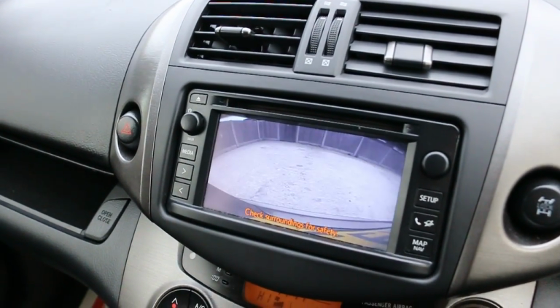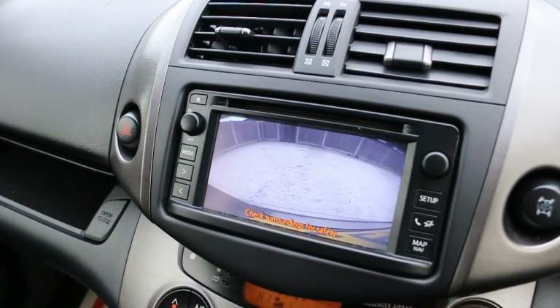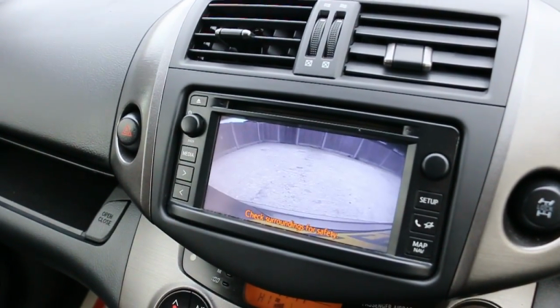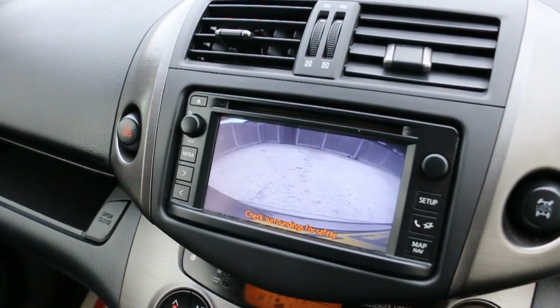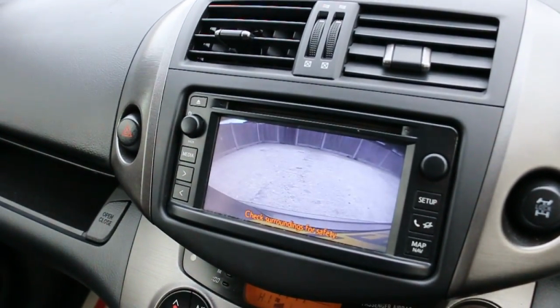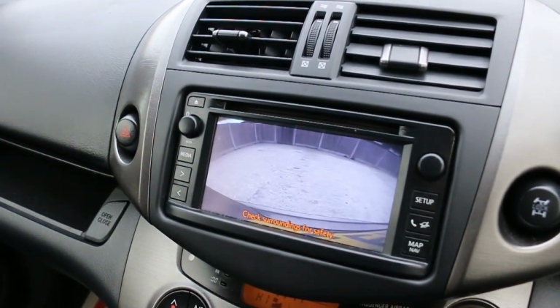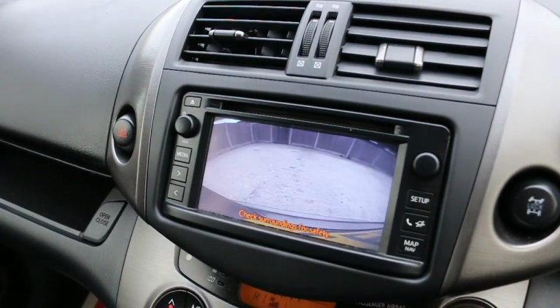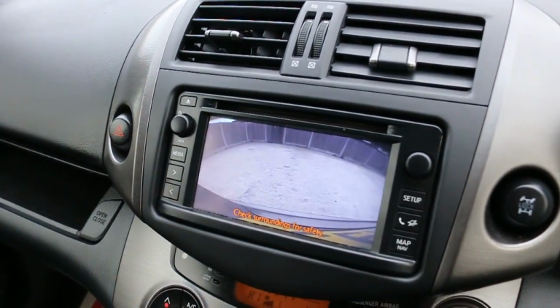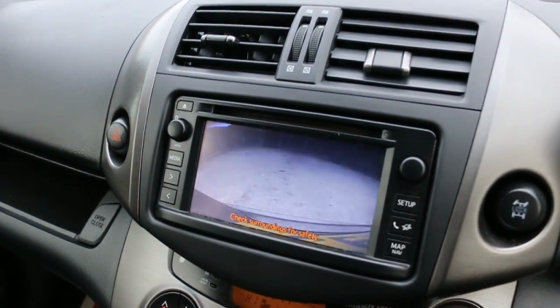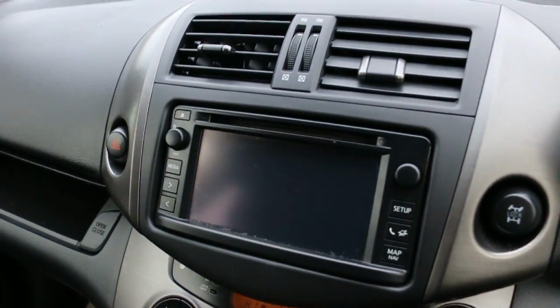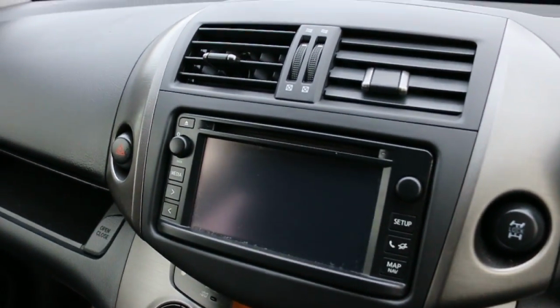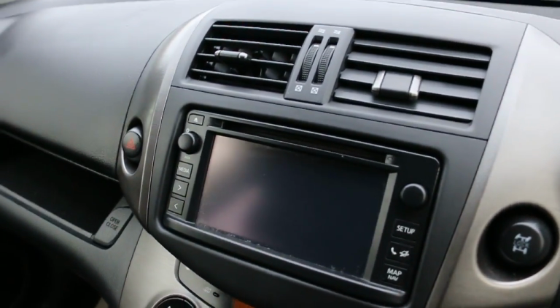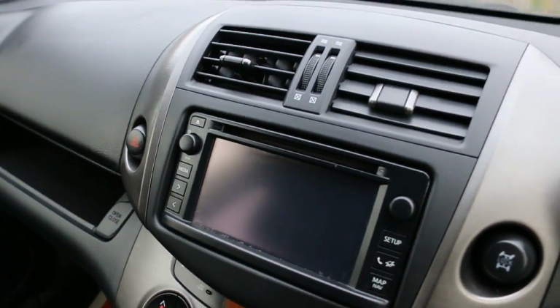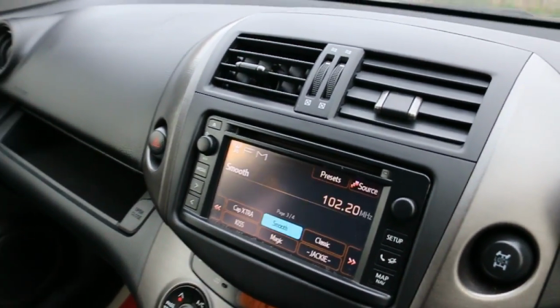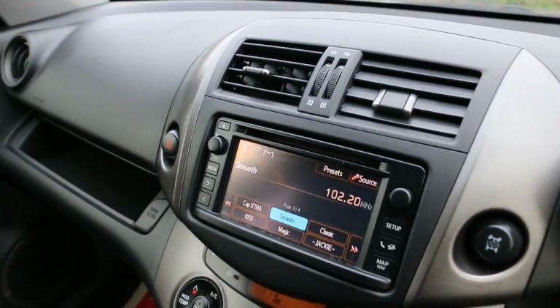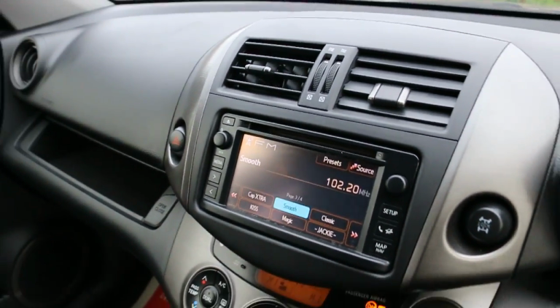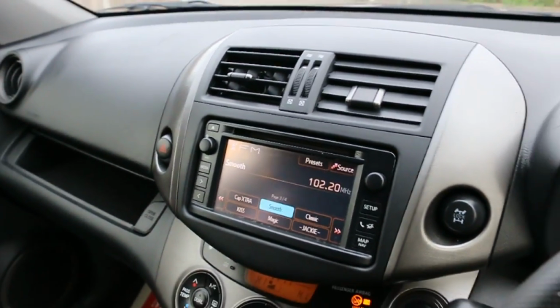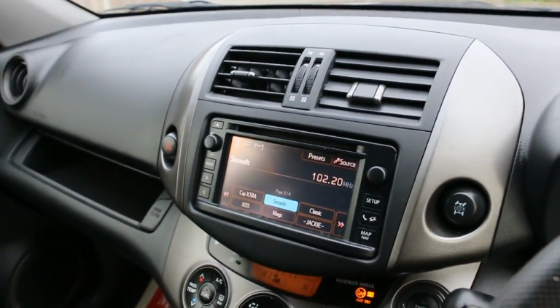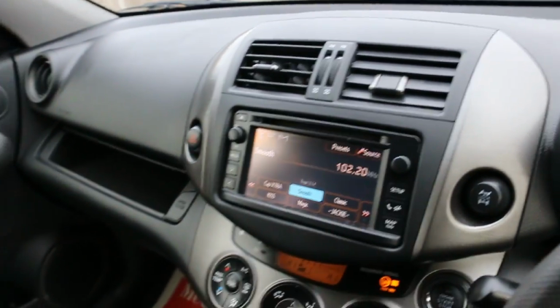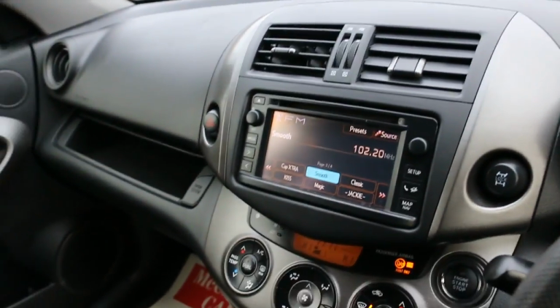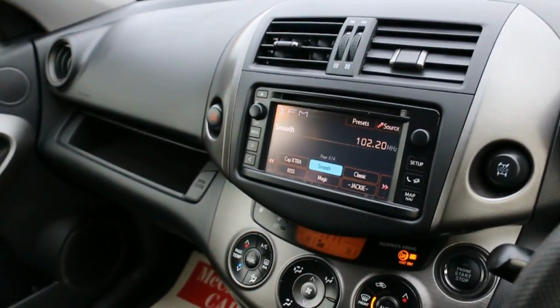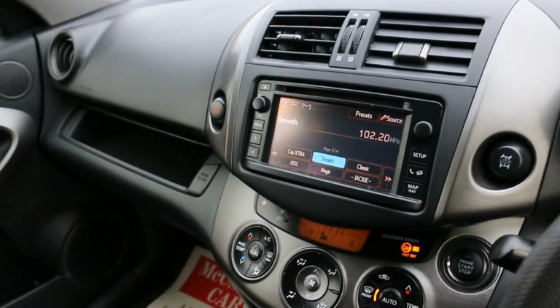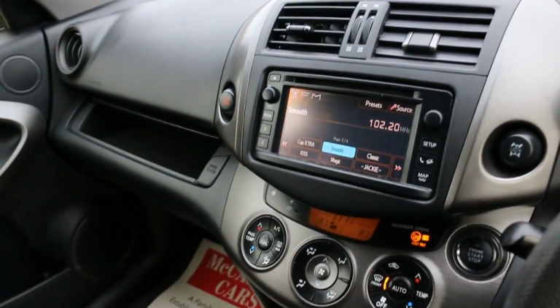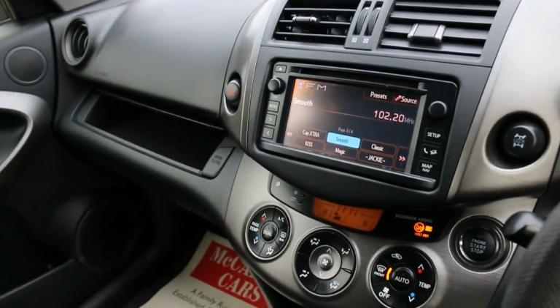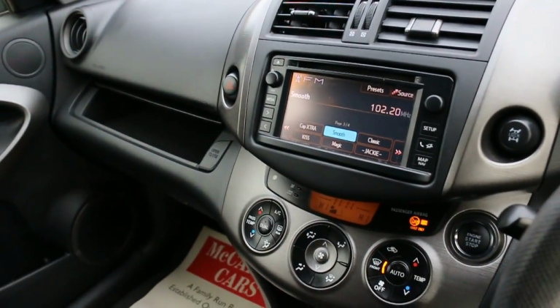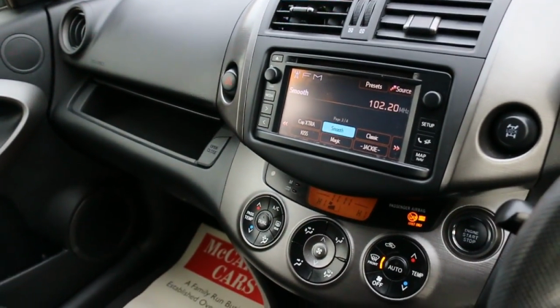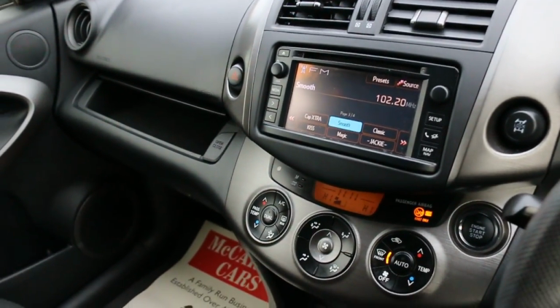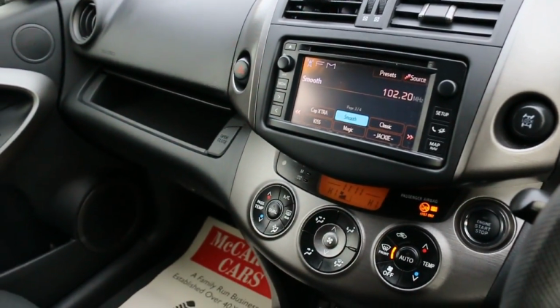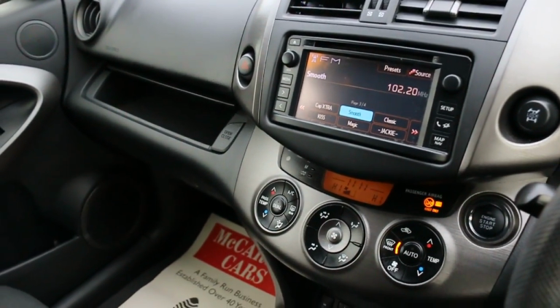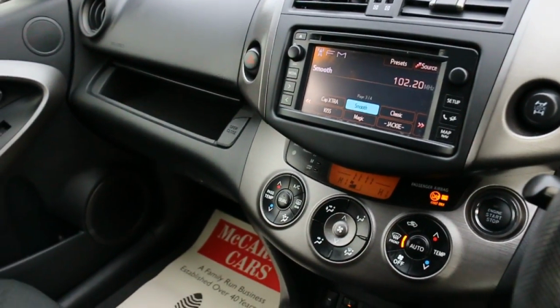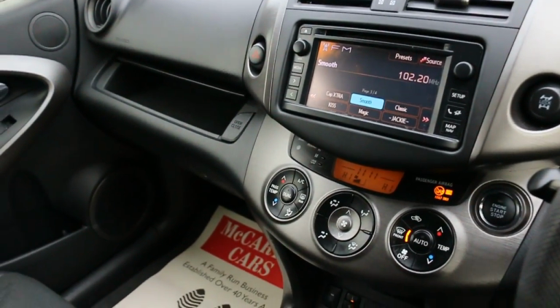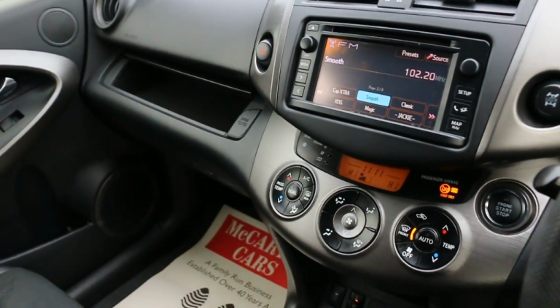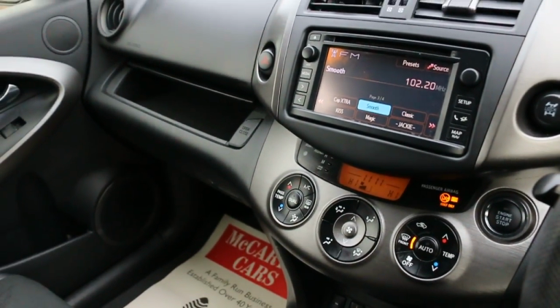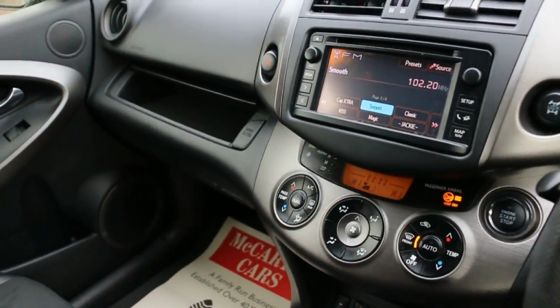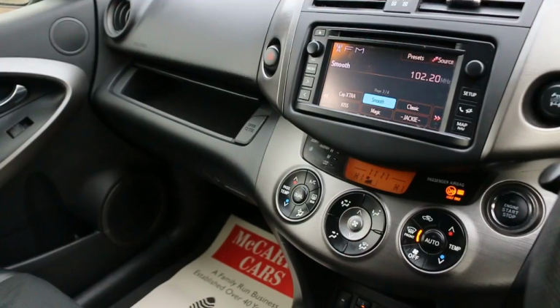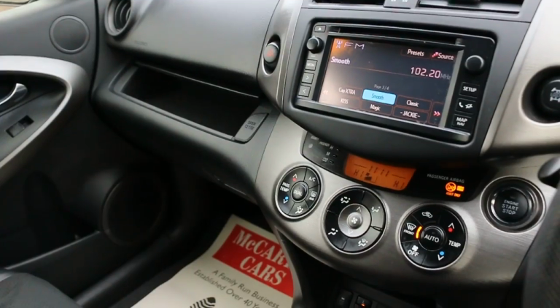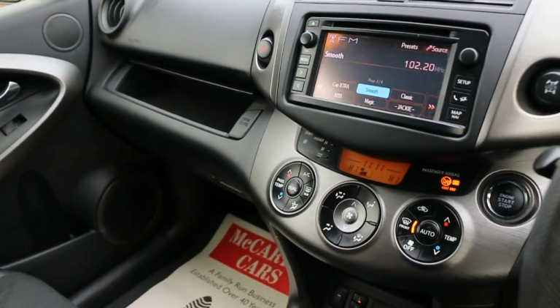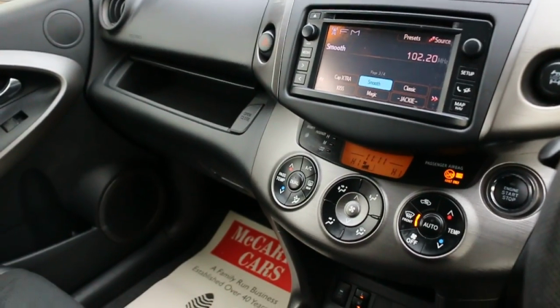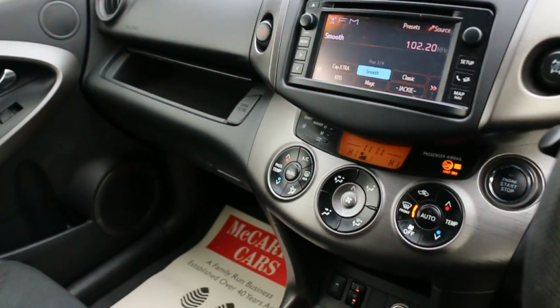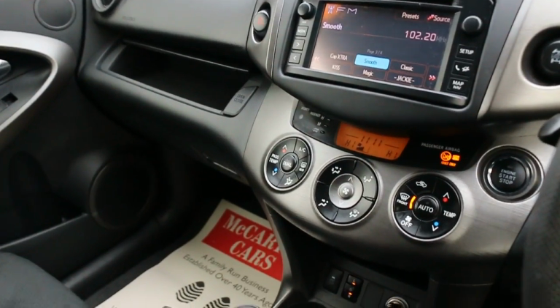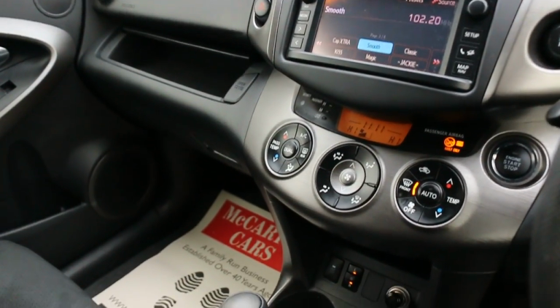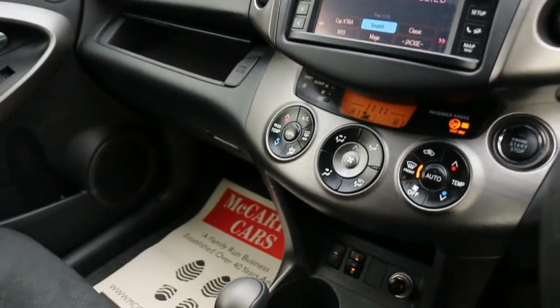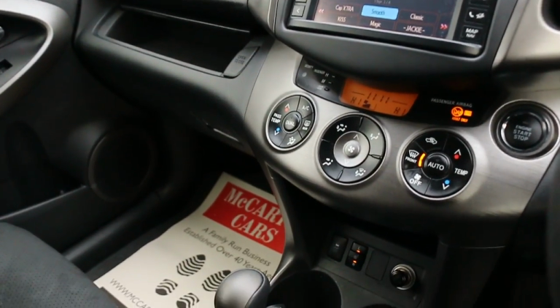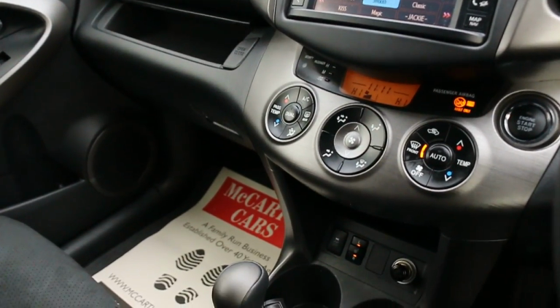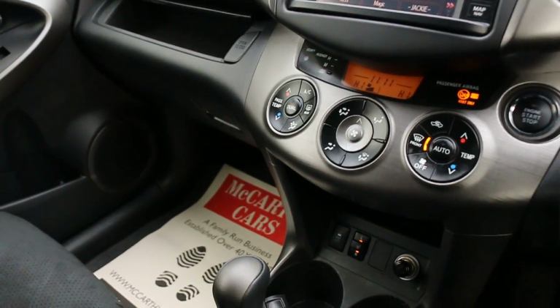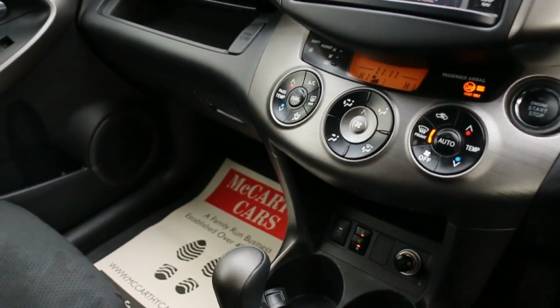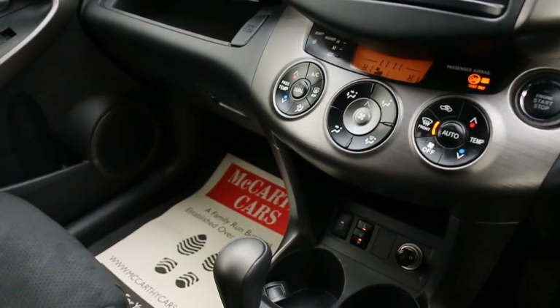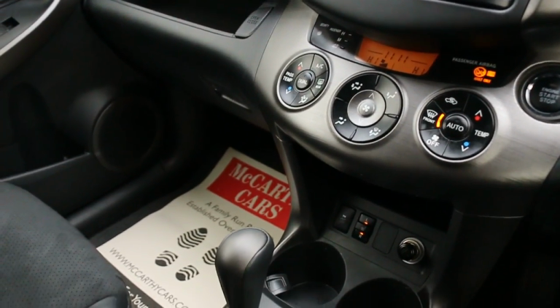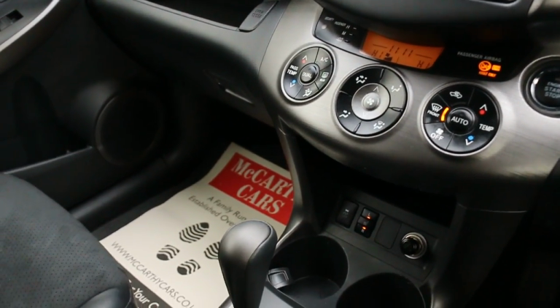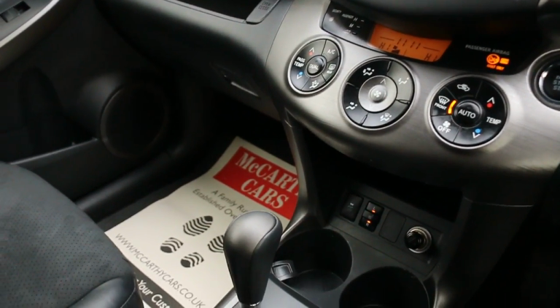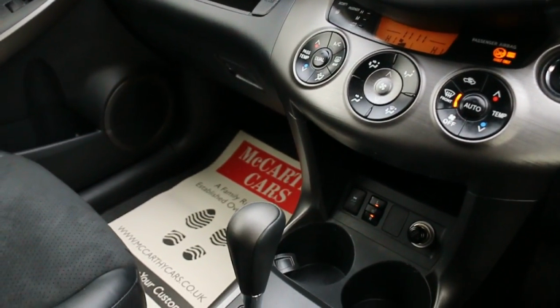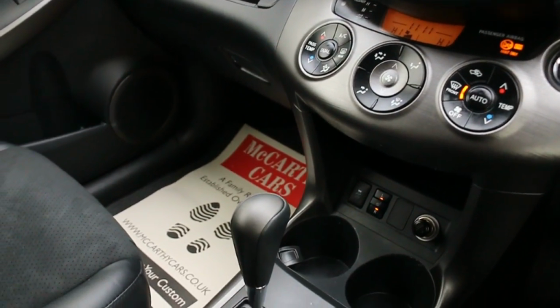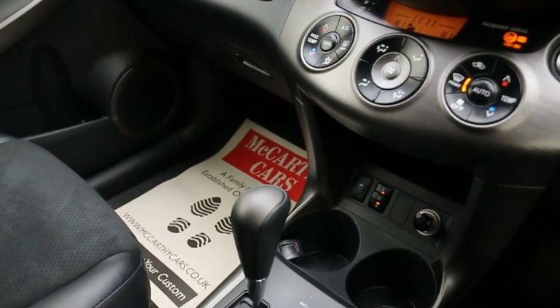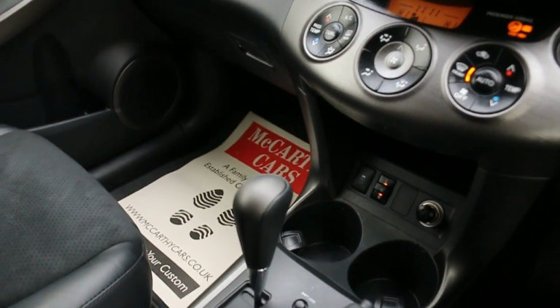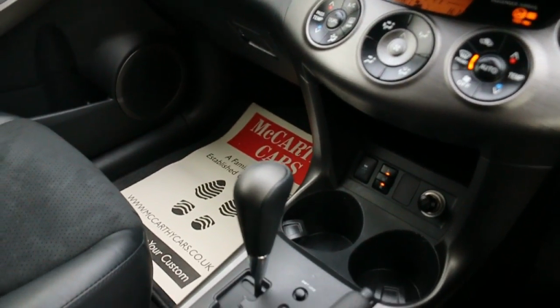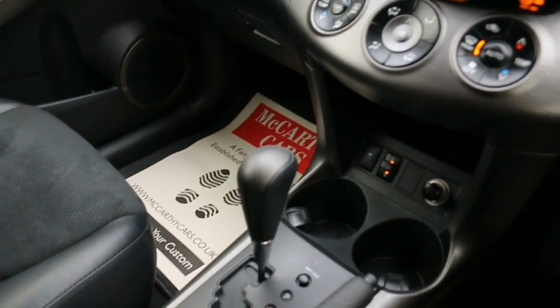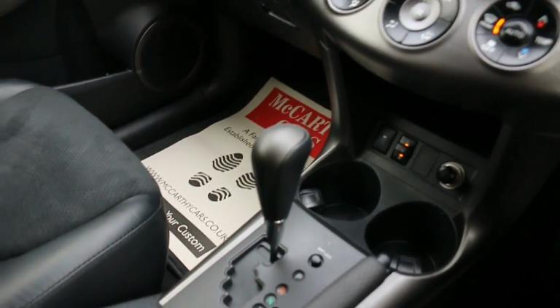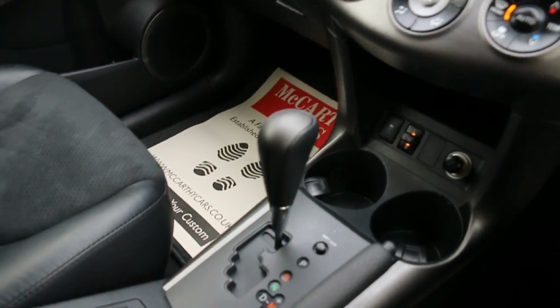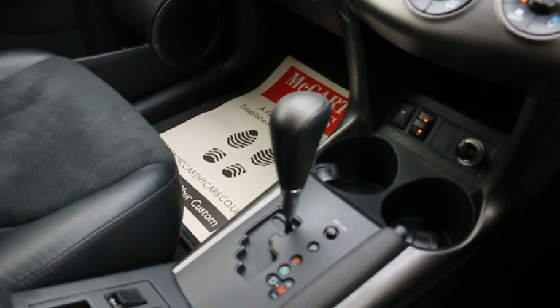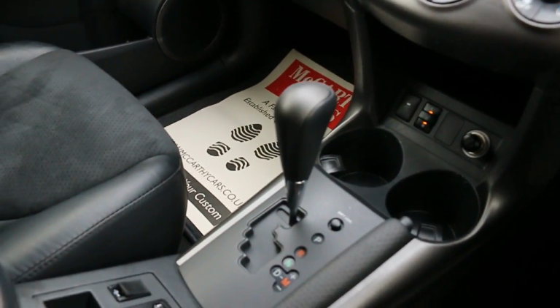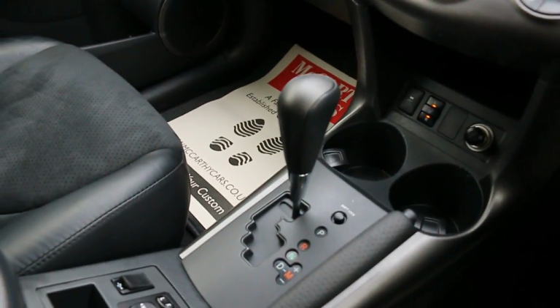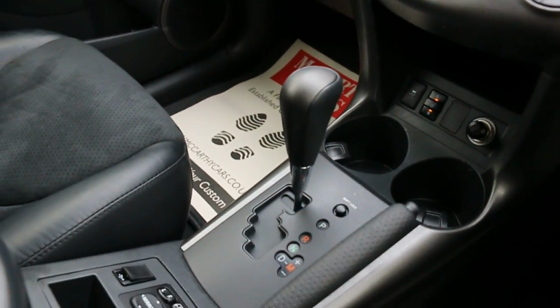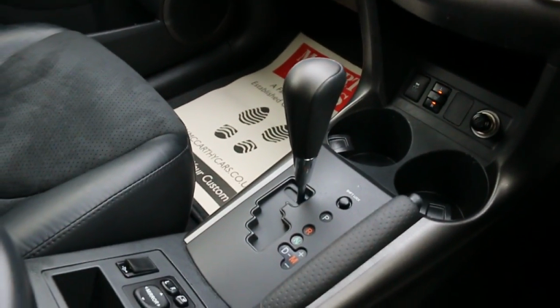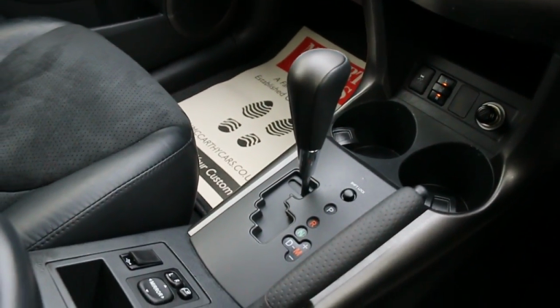It features 2-zone climate control, air conditioning, heated seats, and automatic transmission.